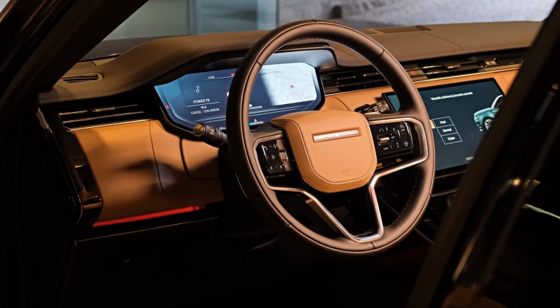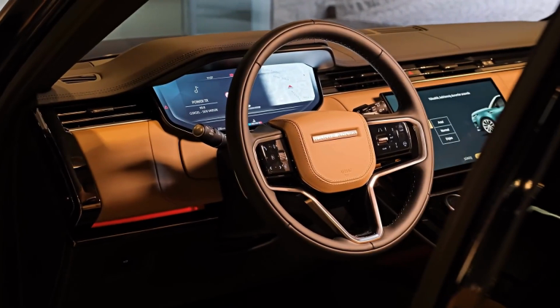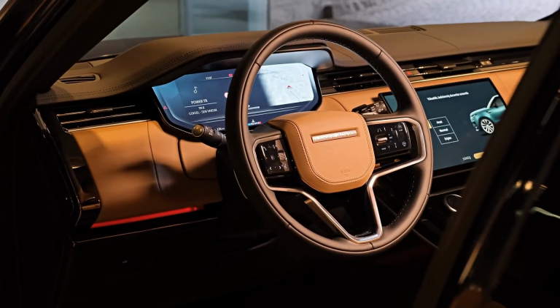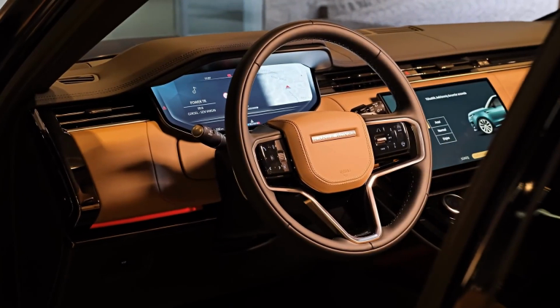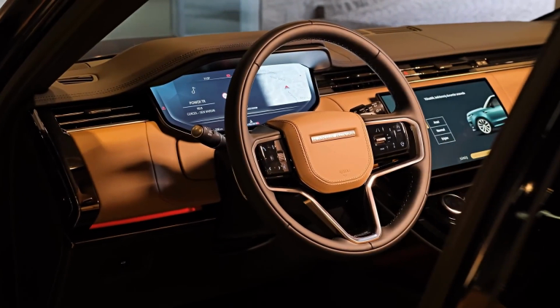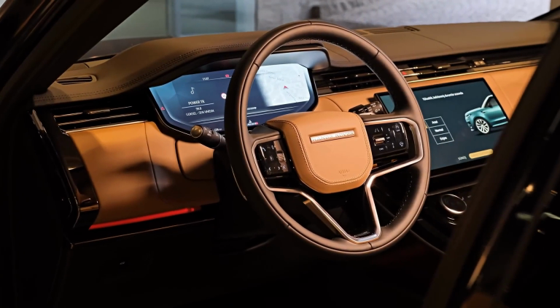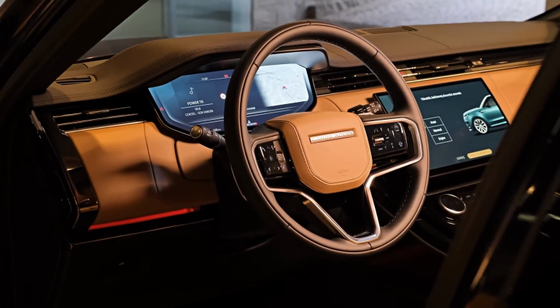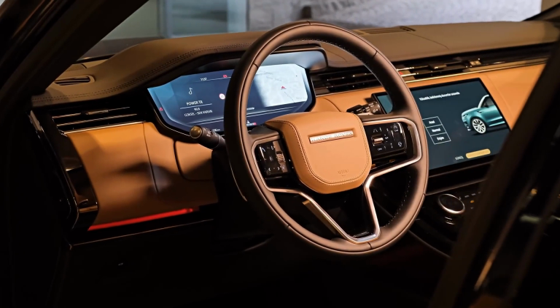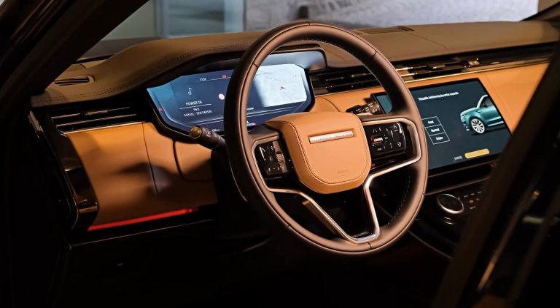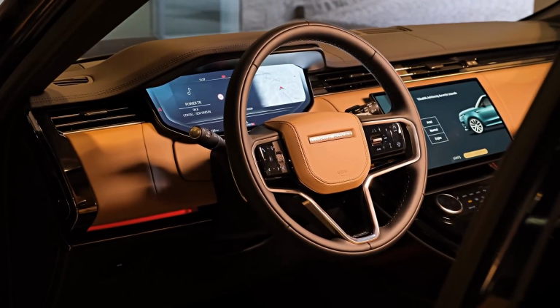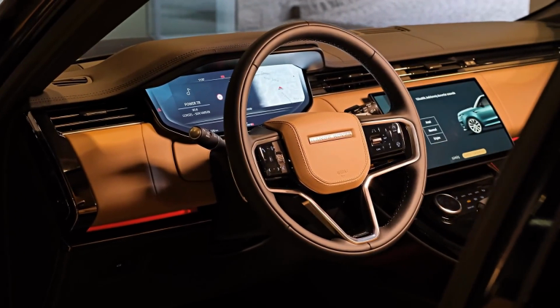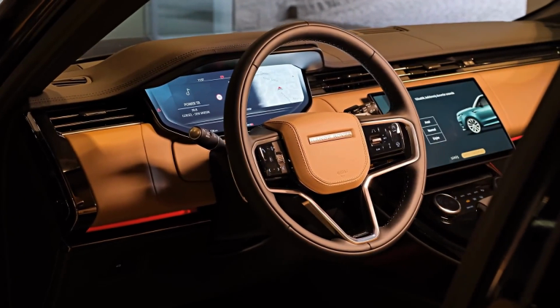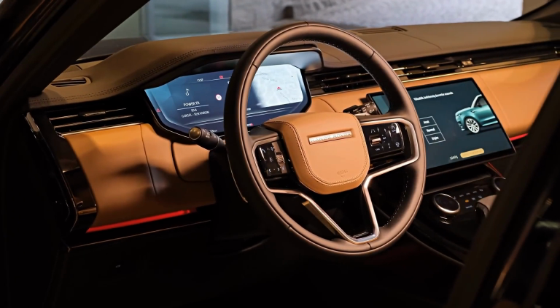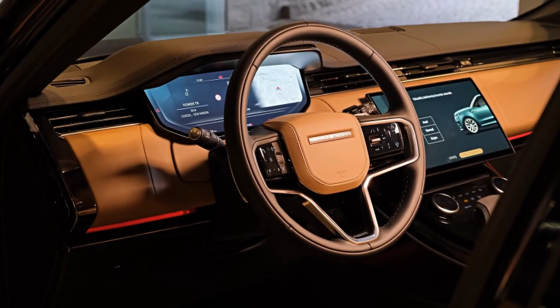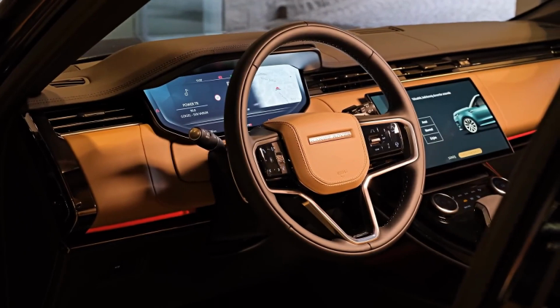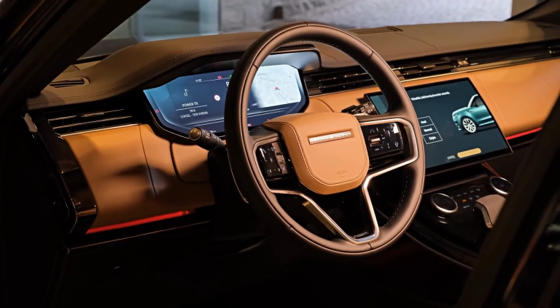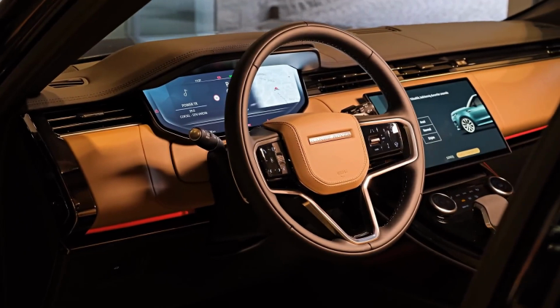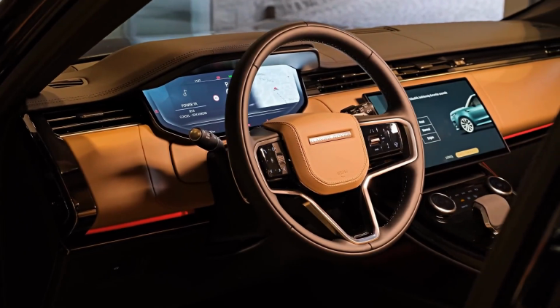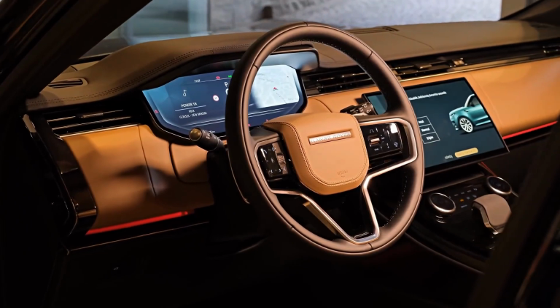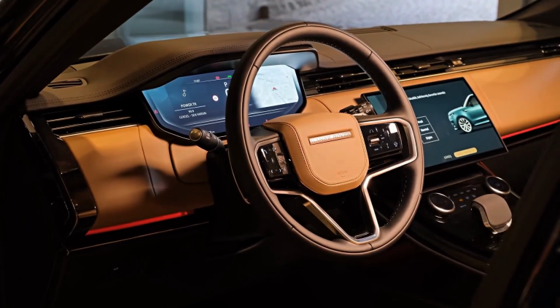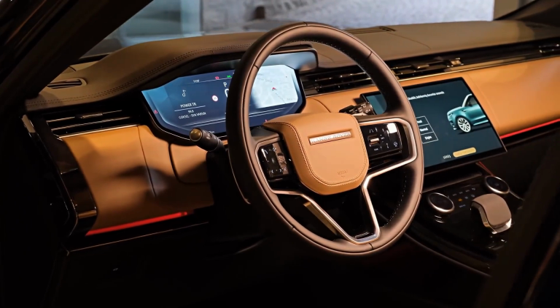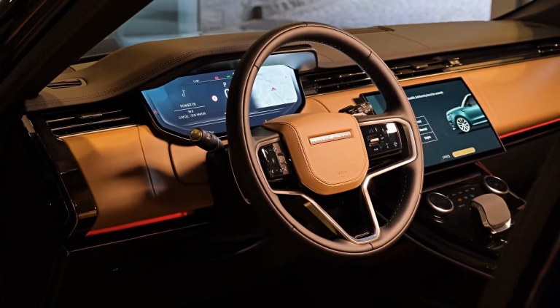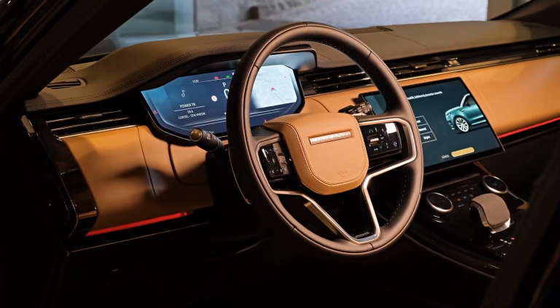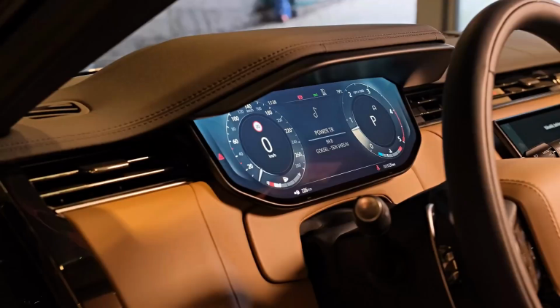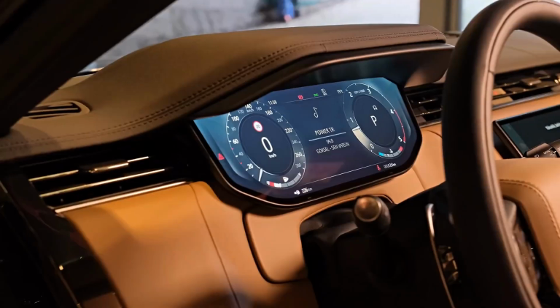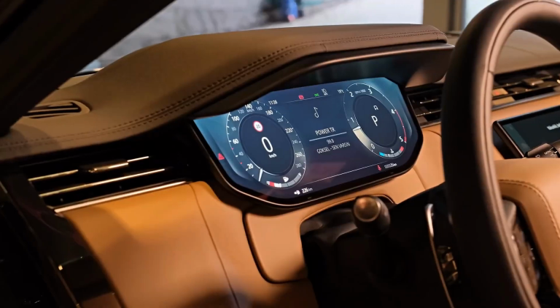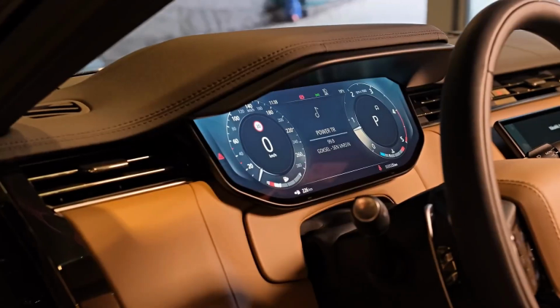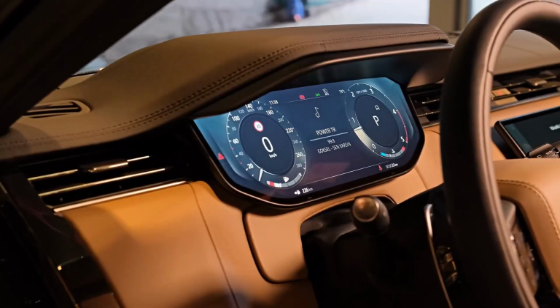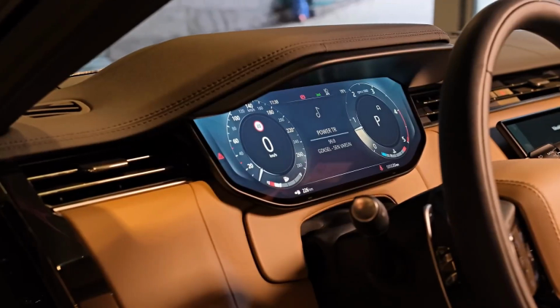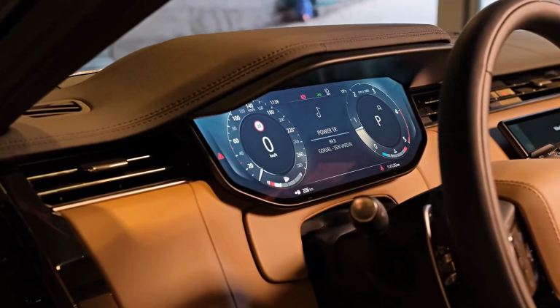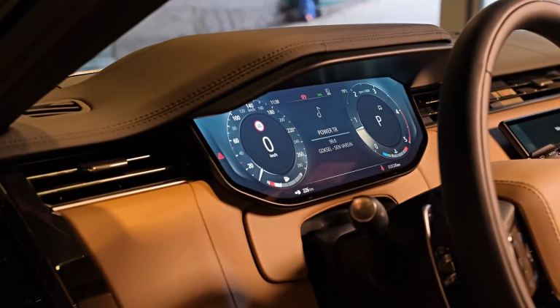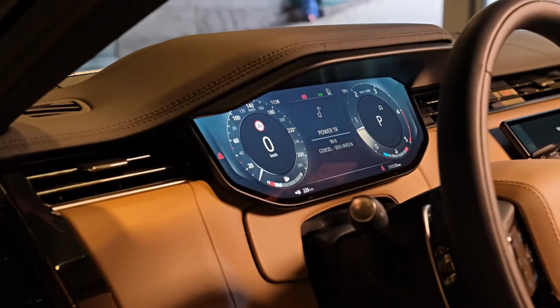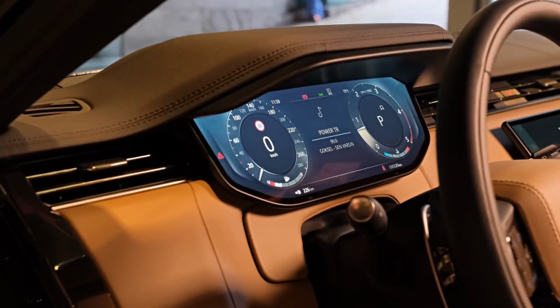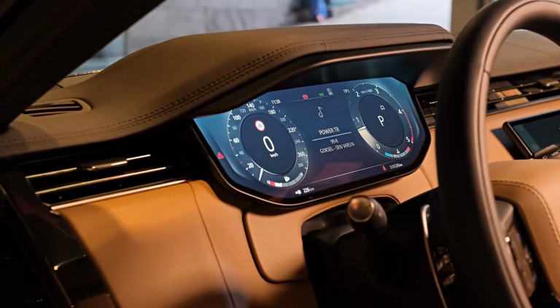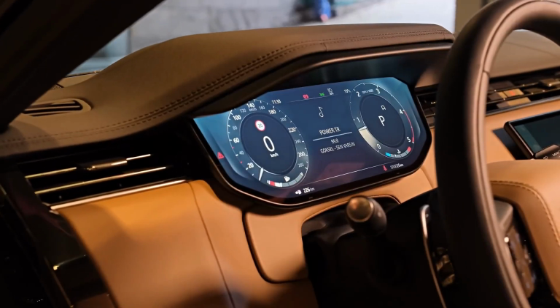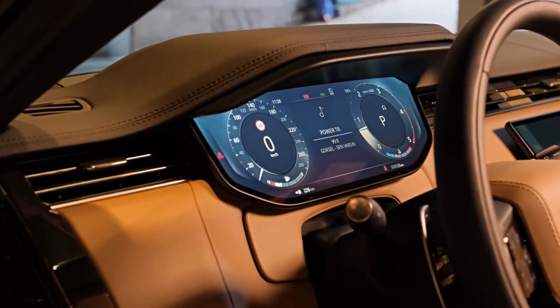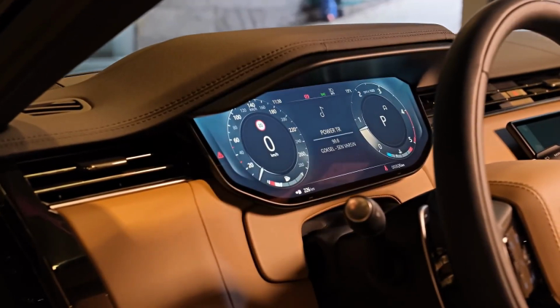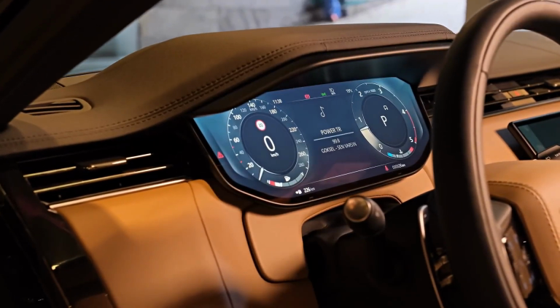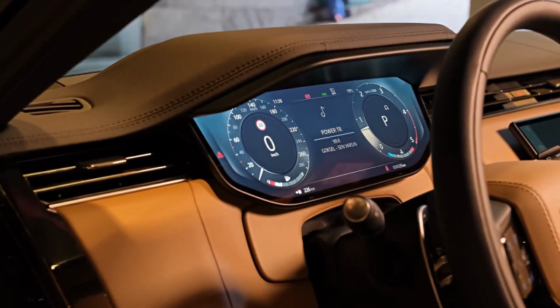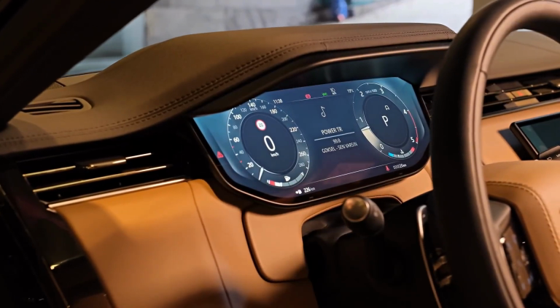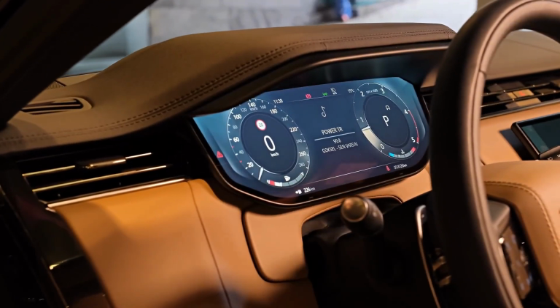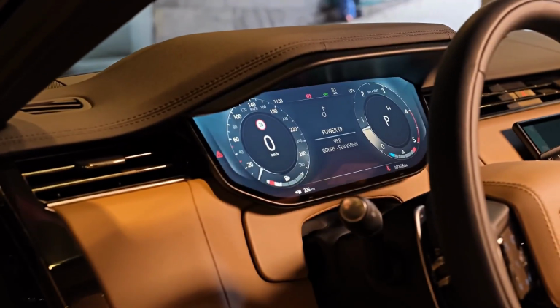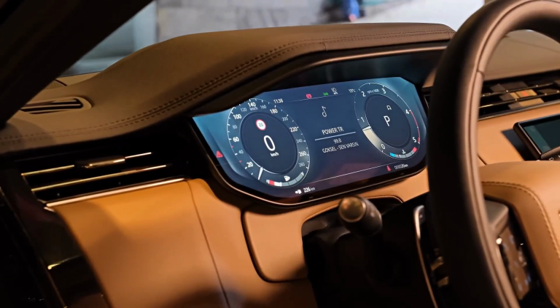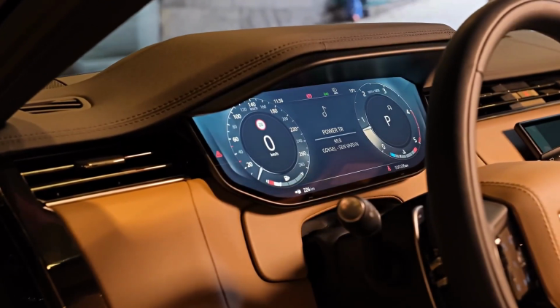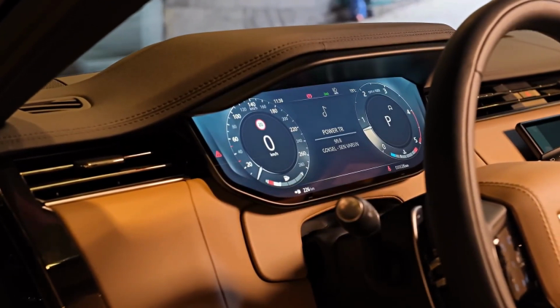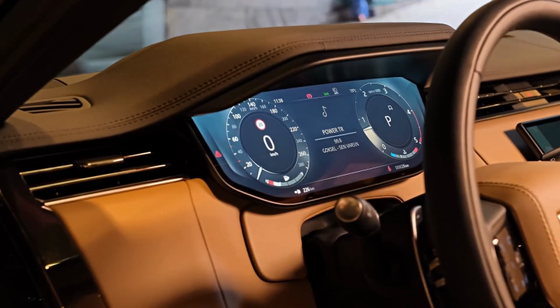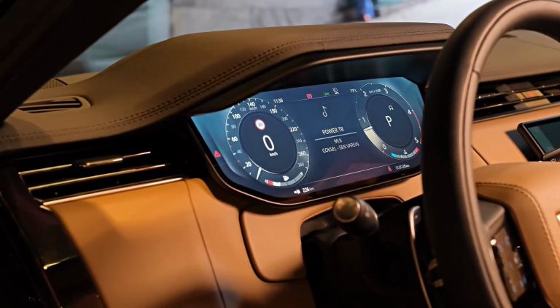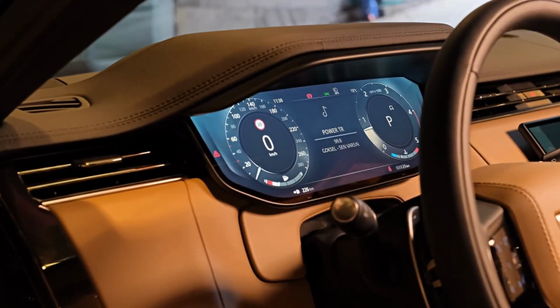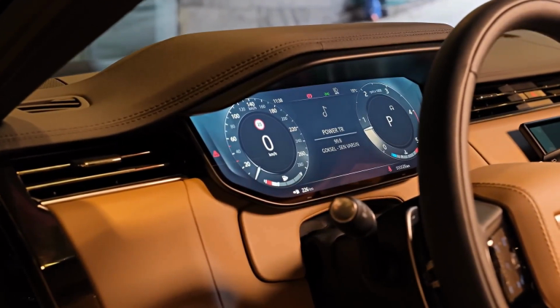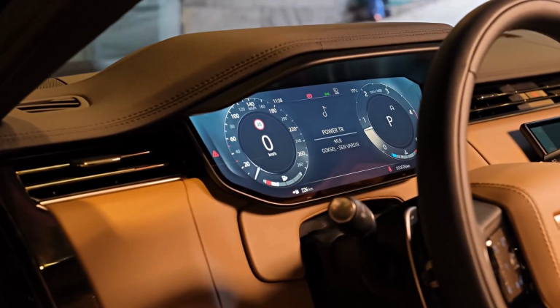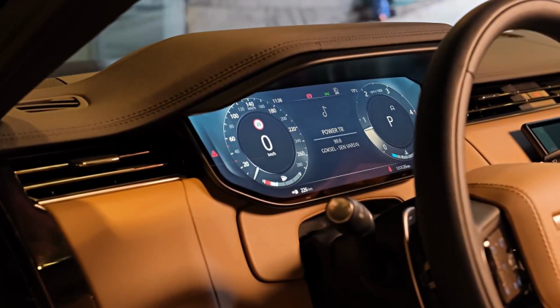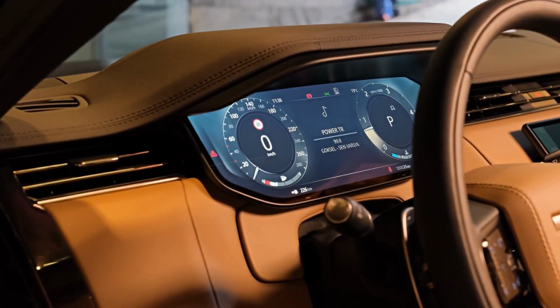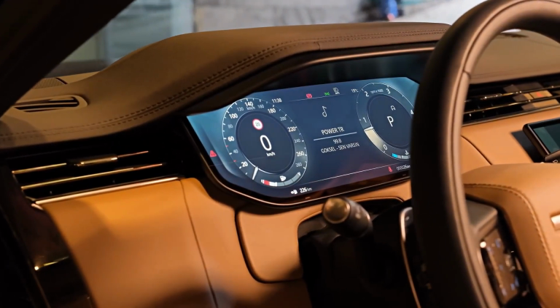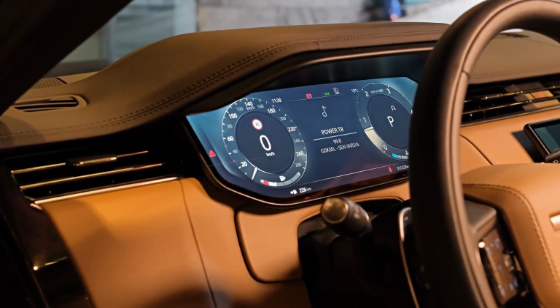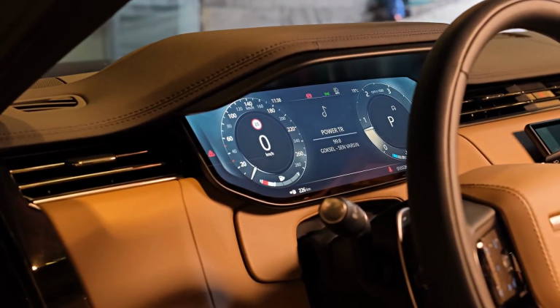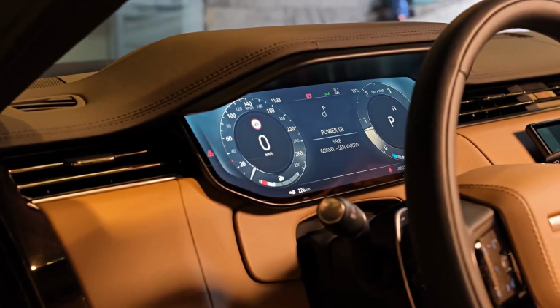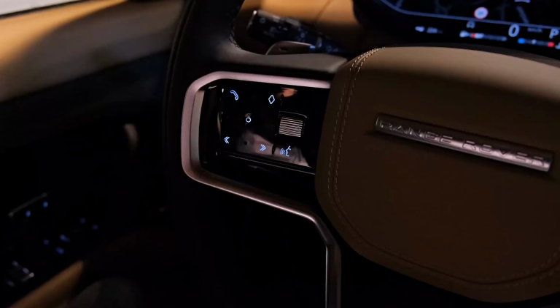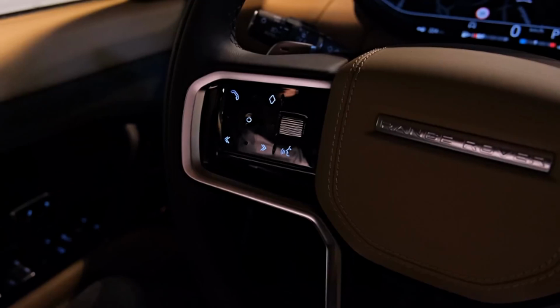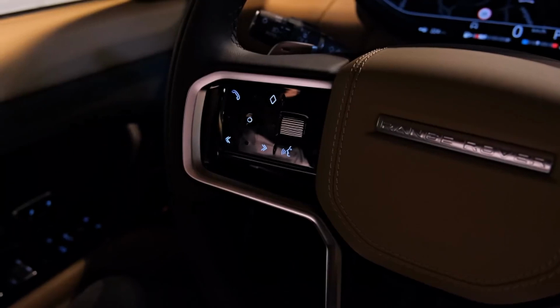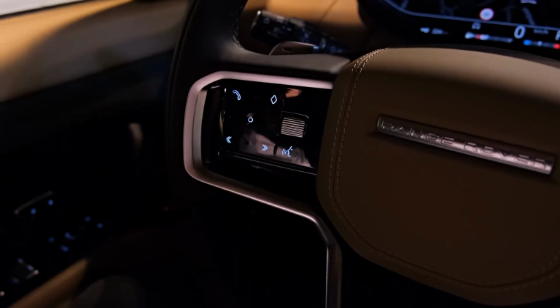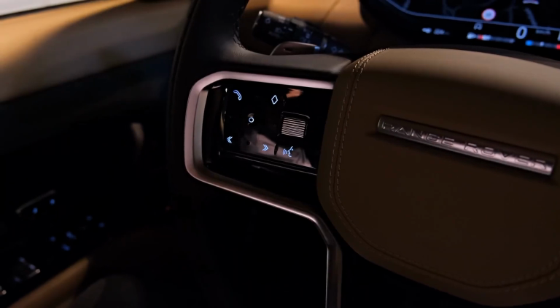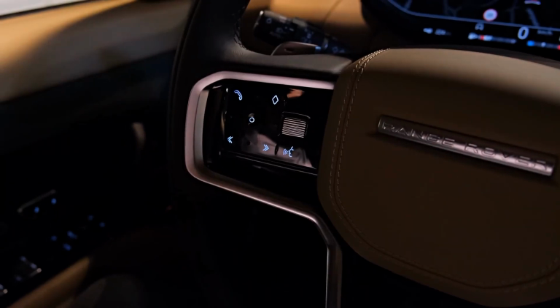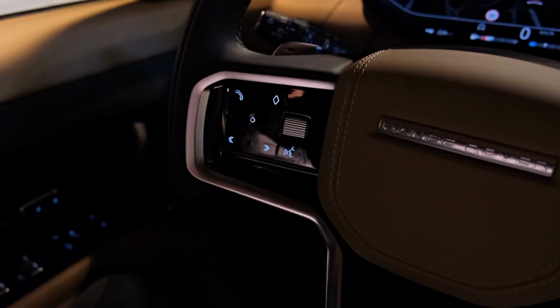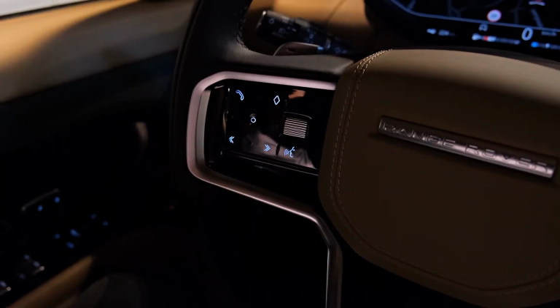Additionally, it introduces the world's first adaptive off-road cruise control, an advanced version of all-terrain progress control, similar to the Range Rover.